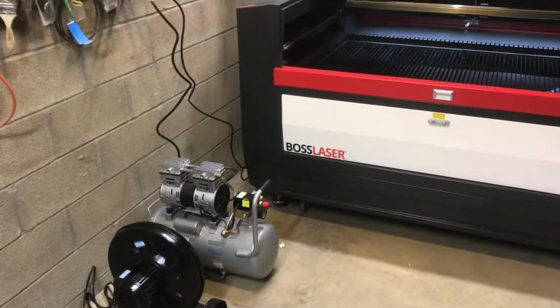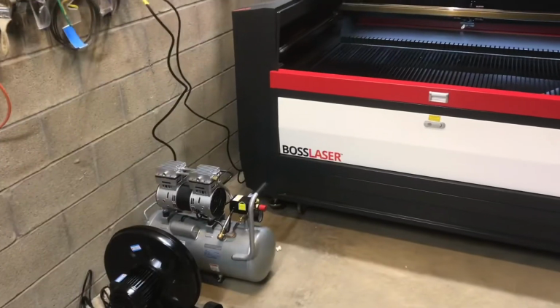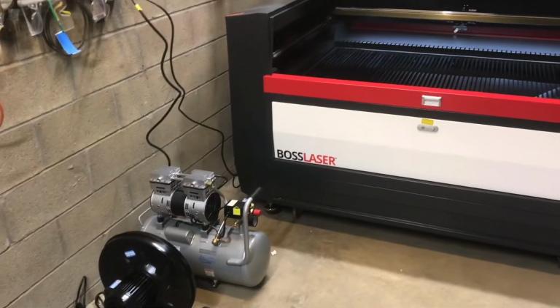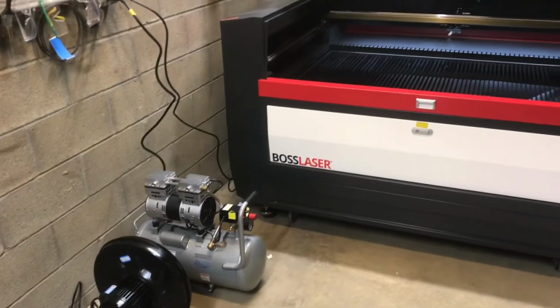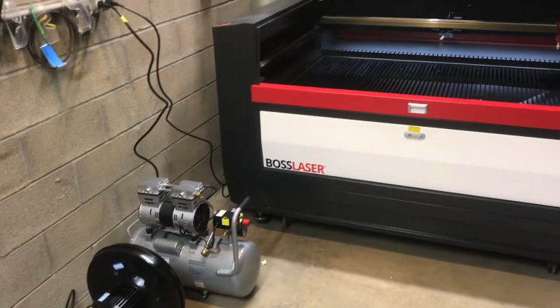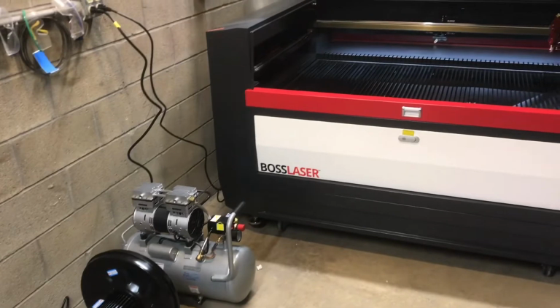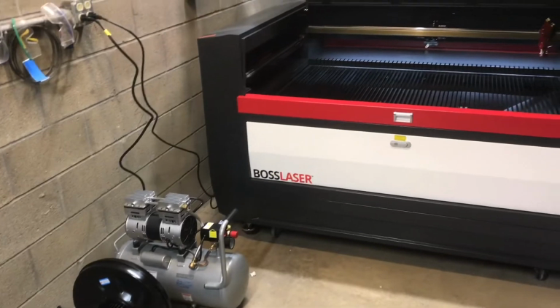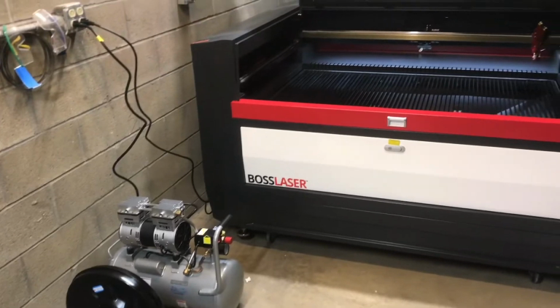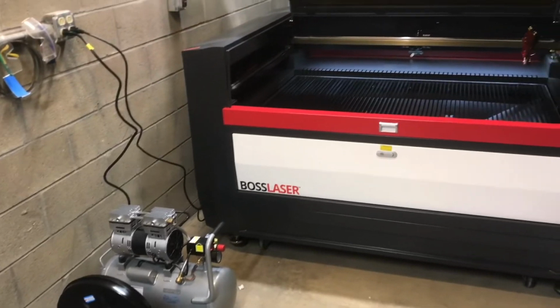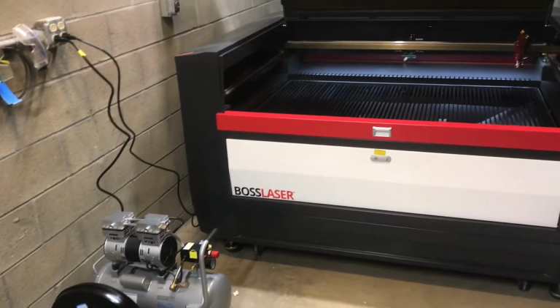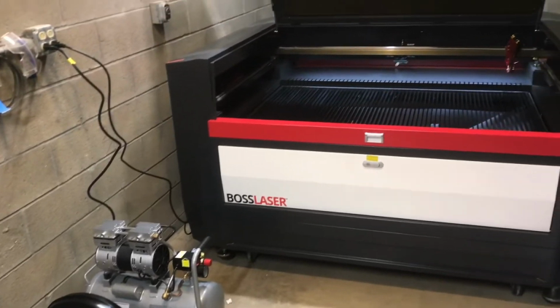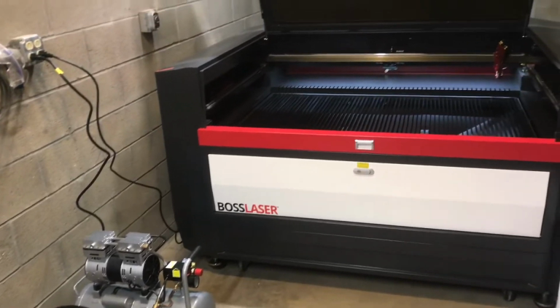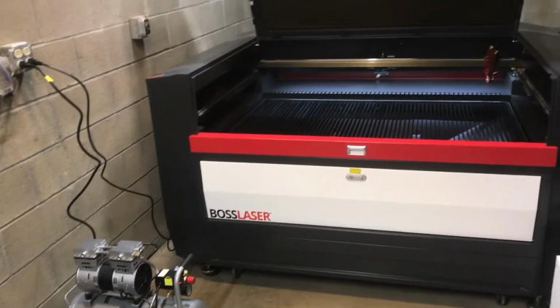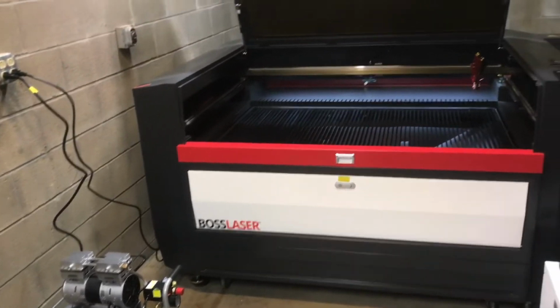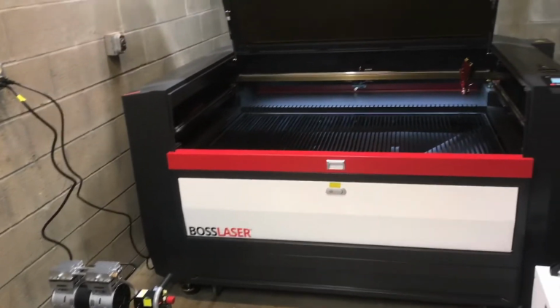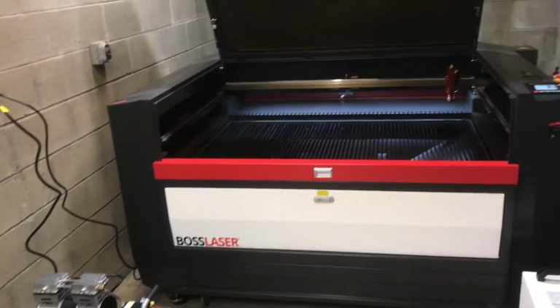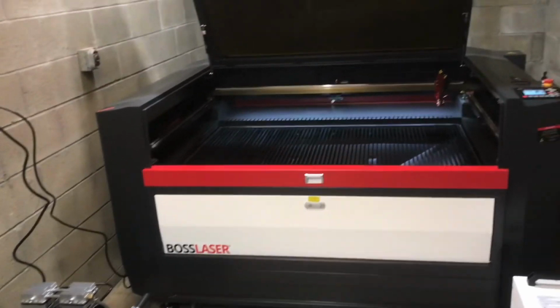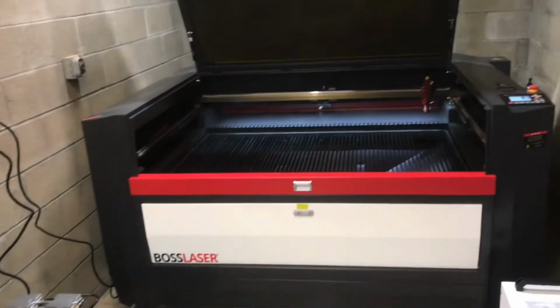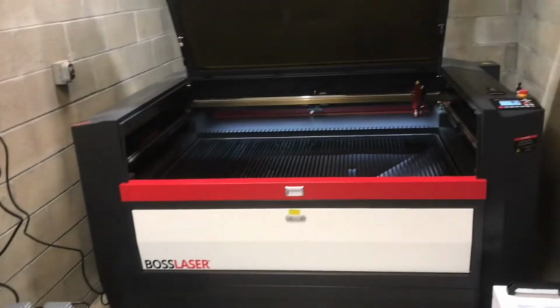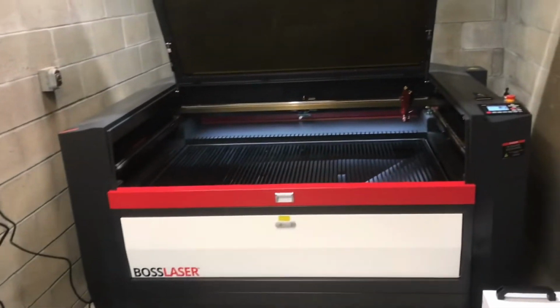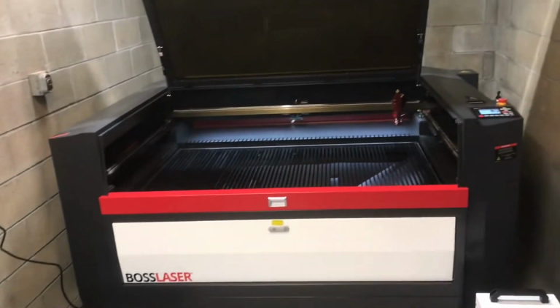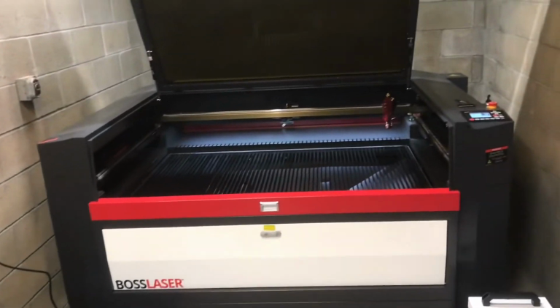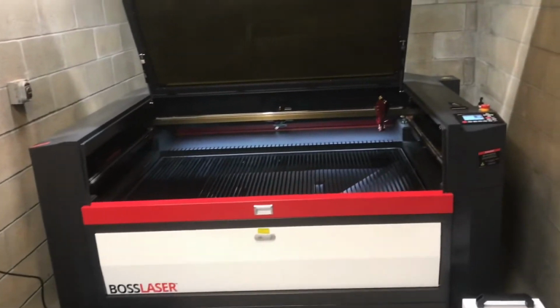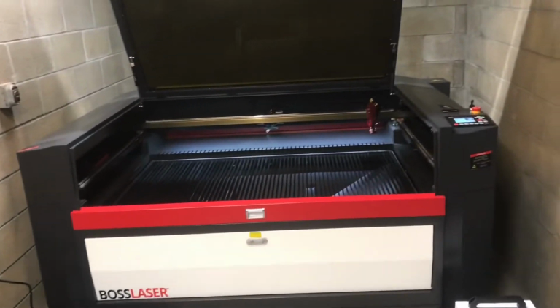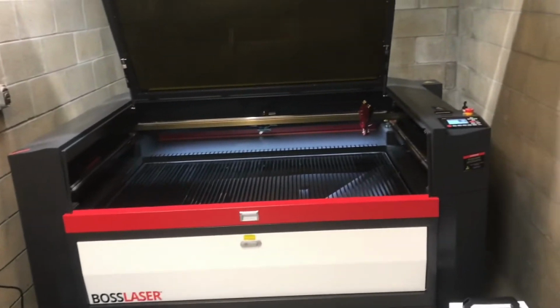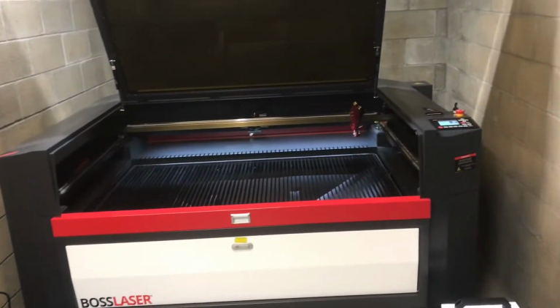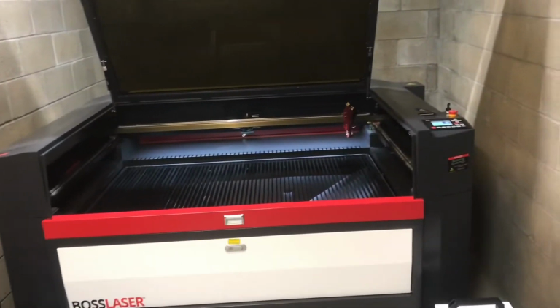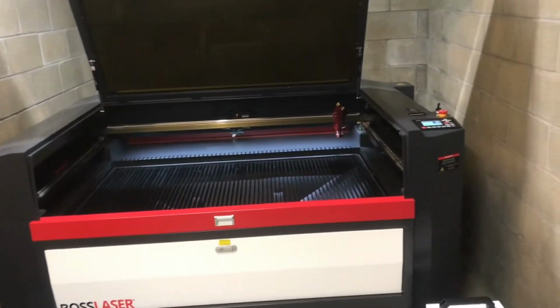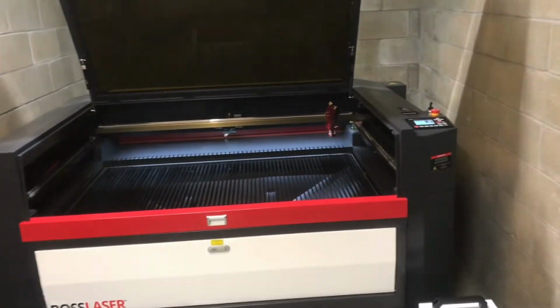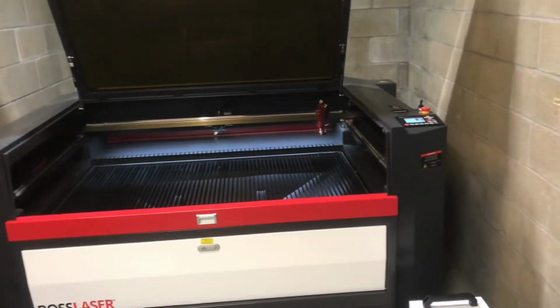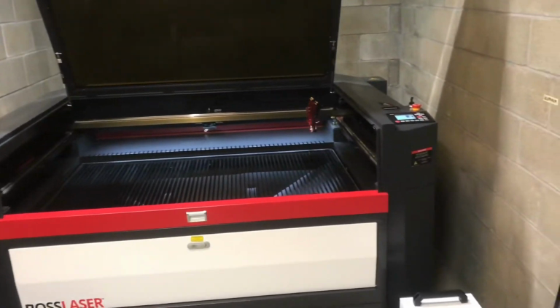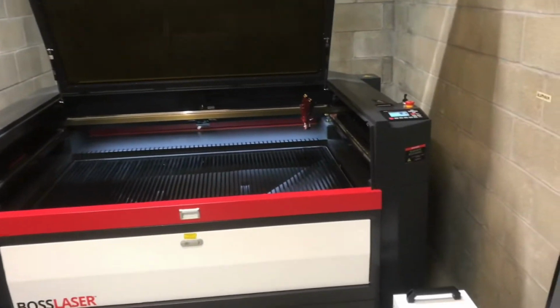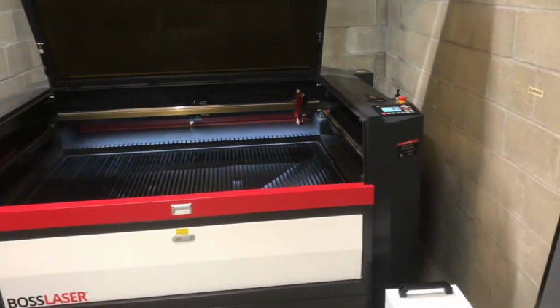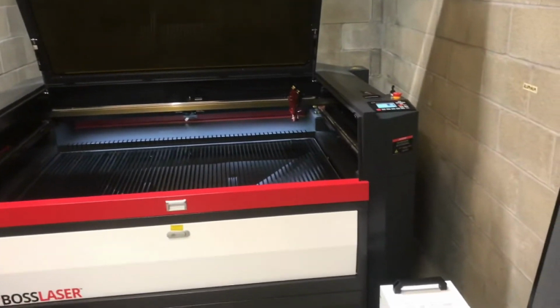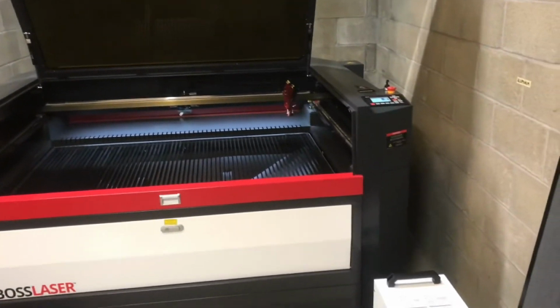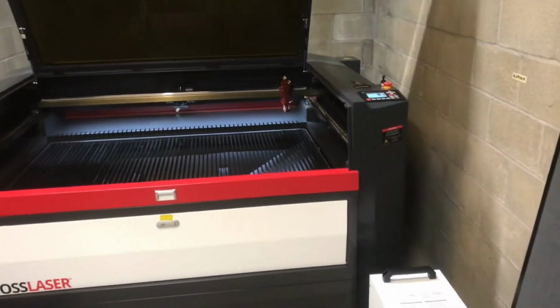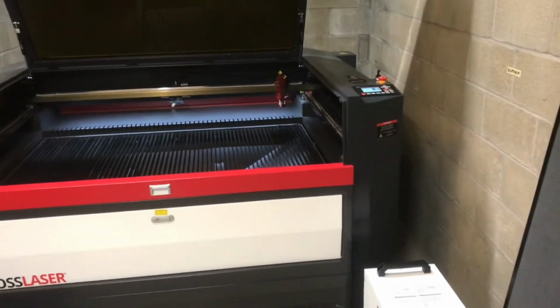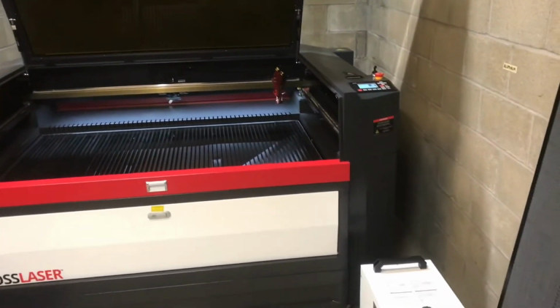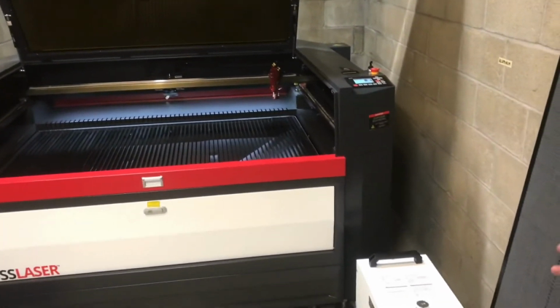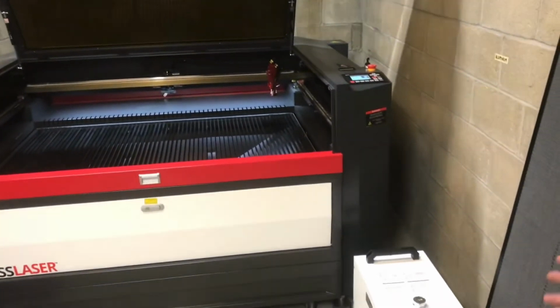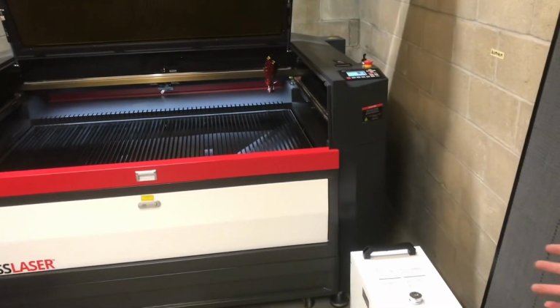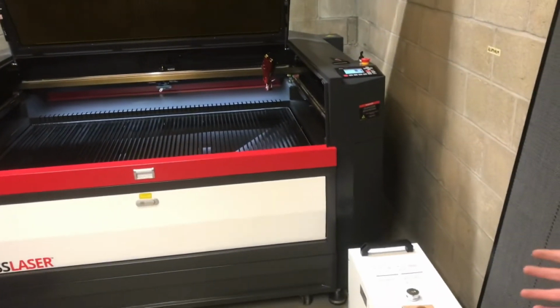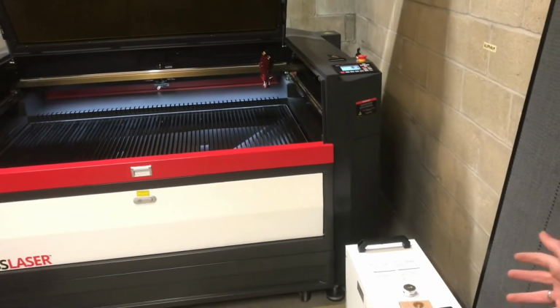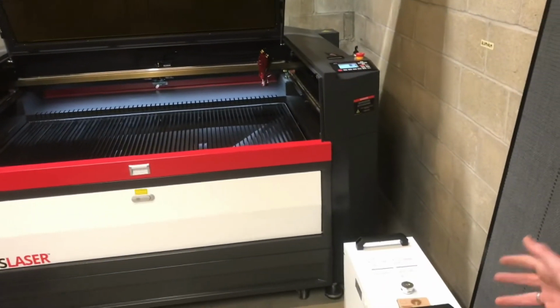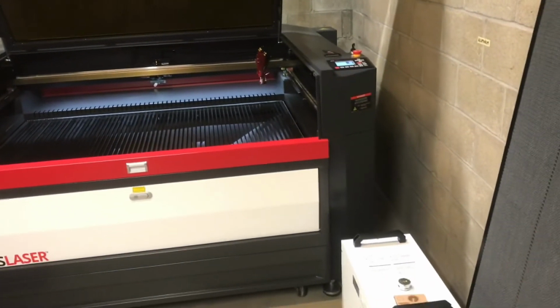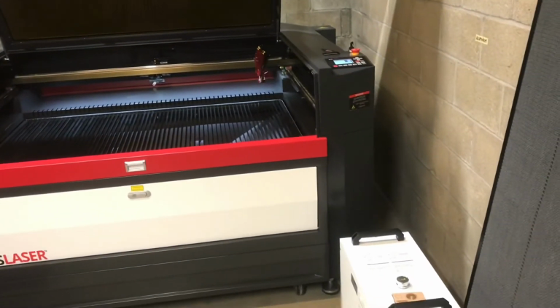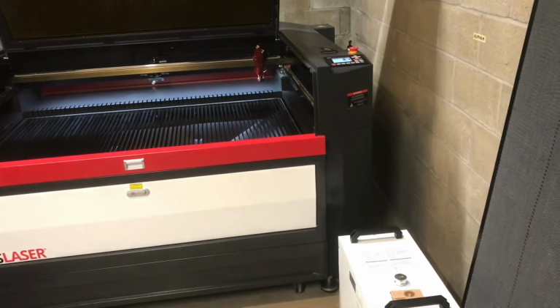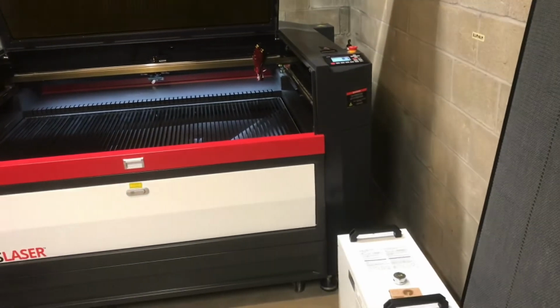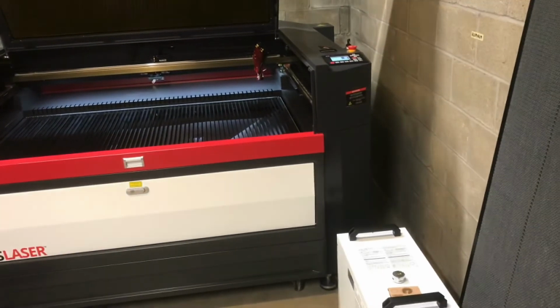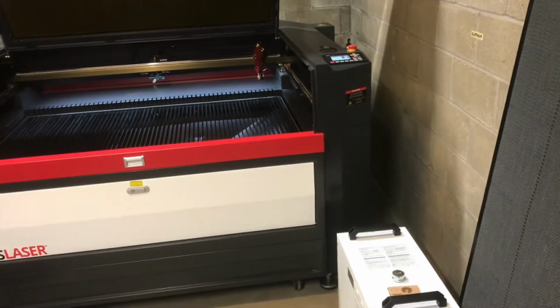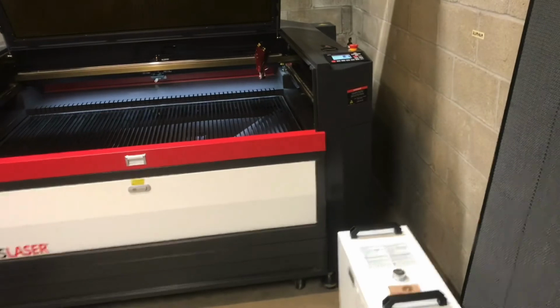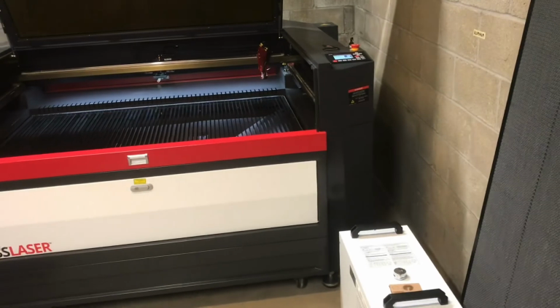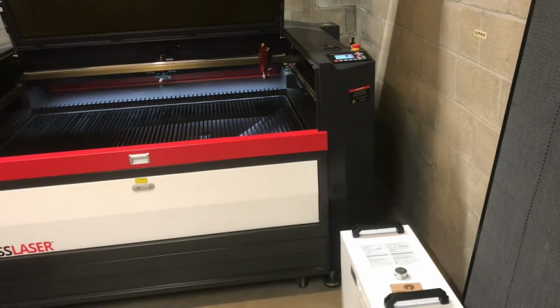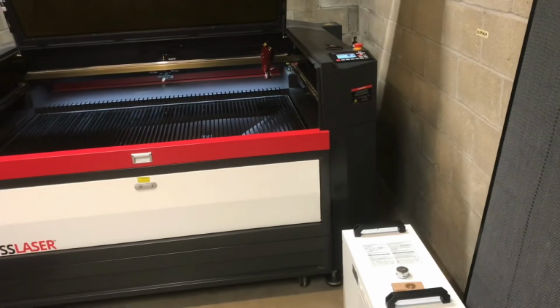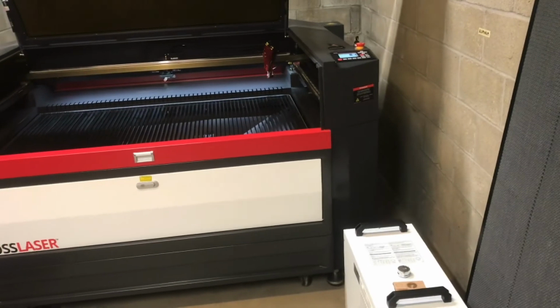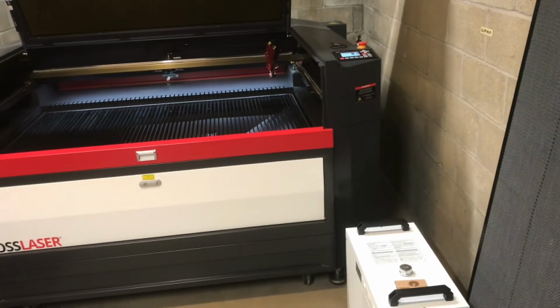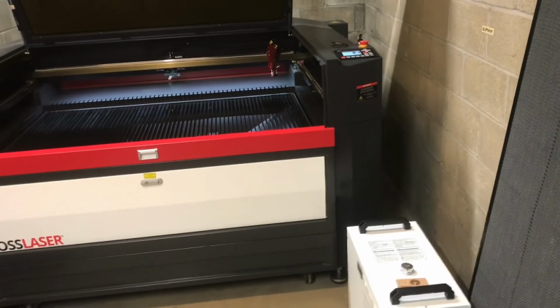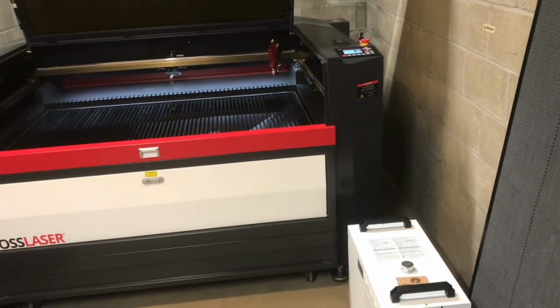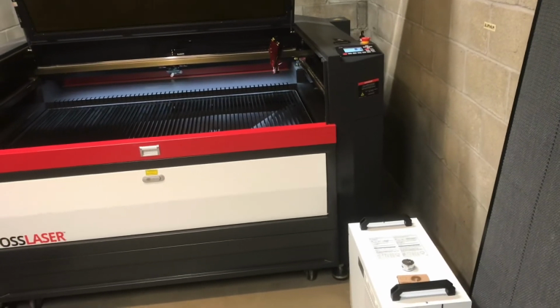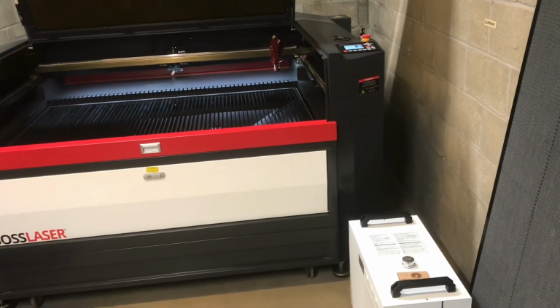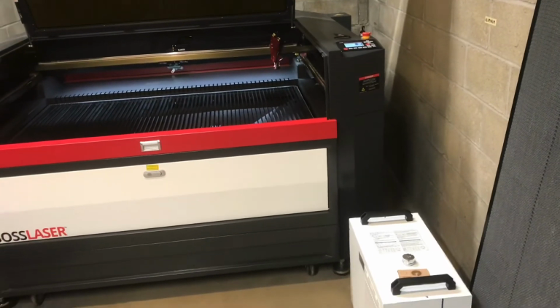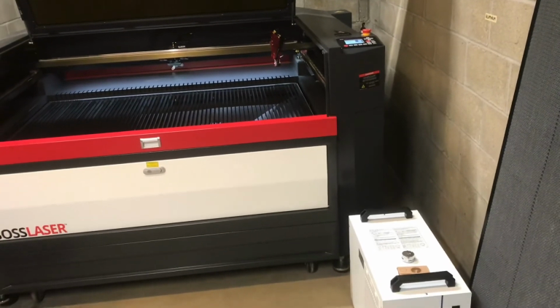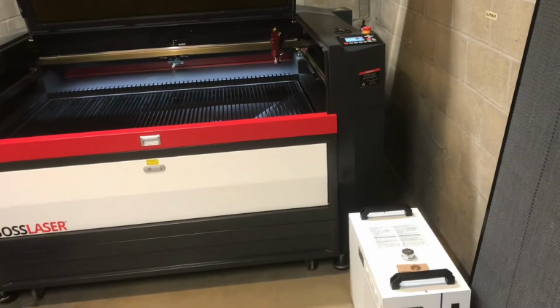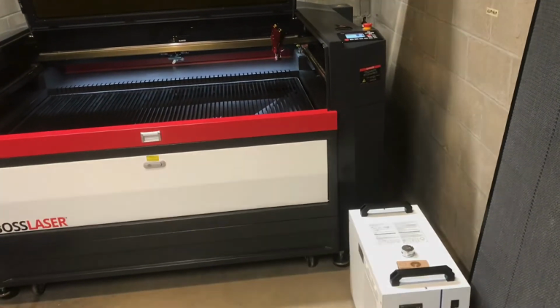I'm really excited to start setting this up, start cutting with it, and start testing what it can do. I think this is going to be a really valuable machine.